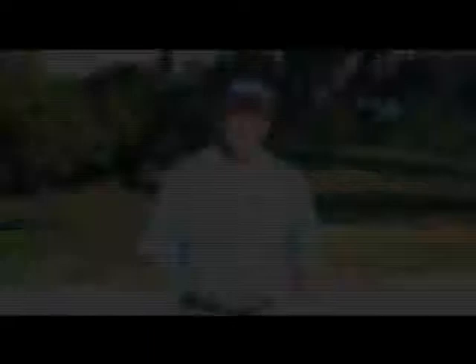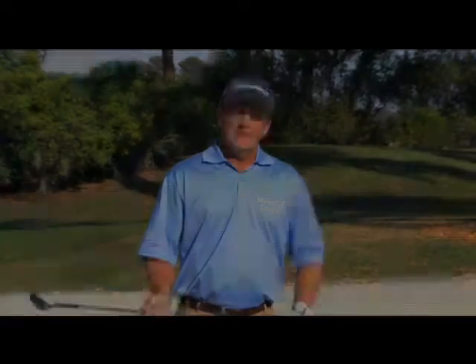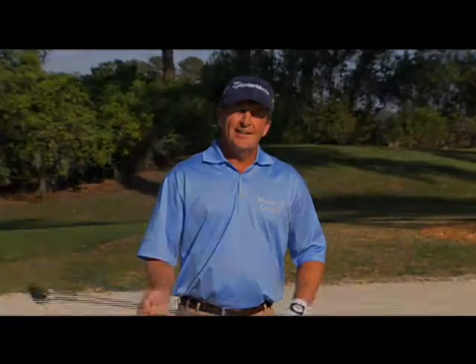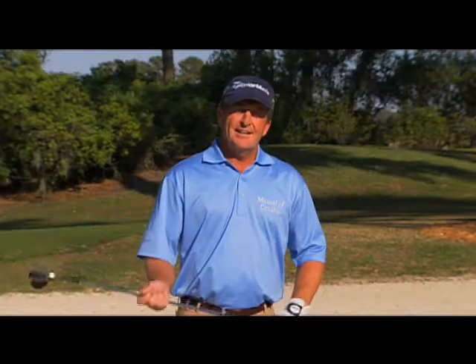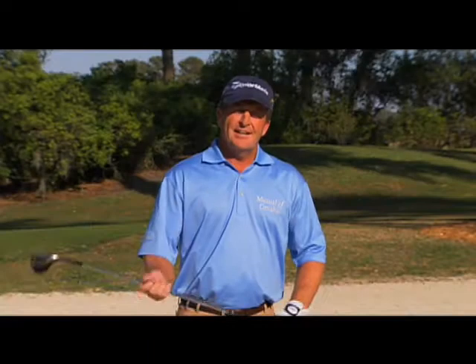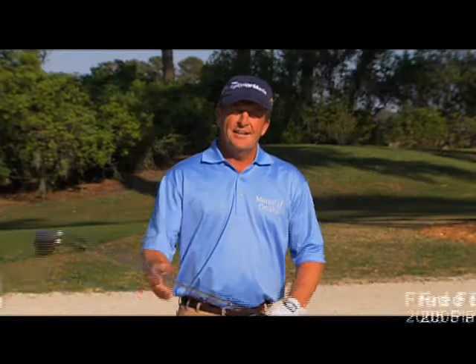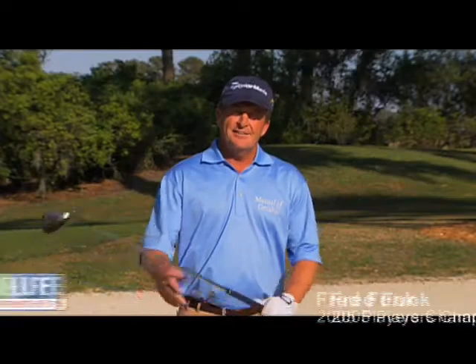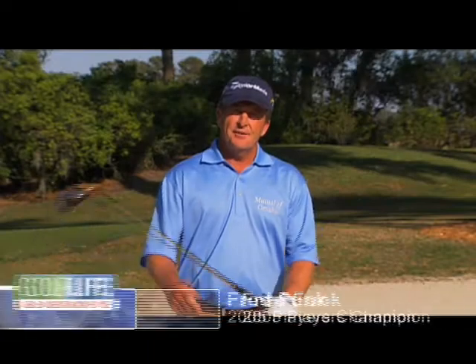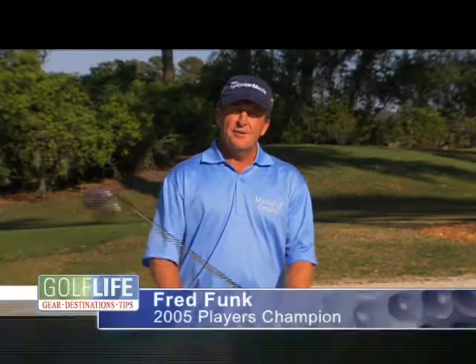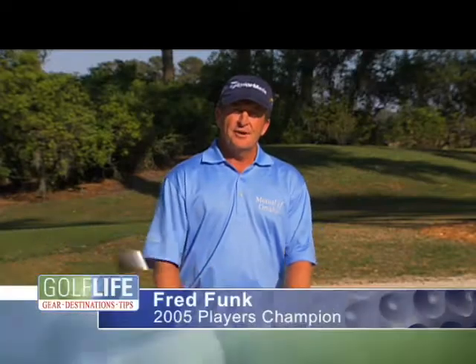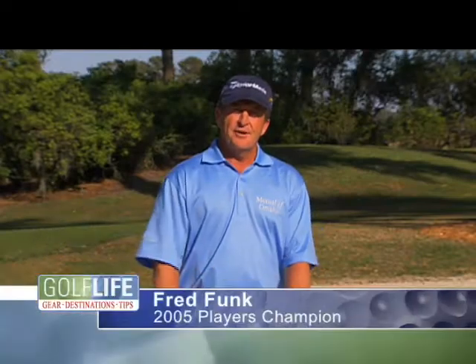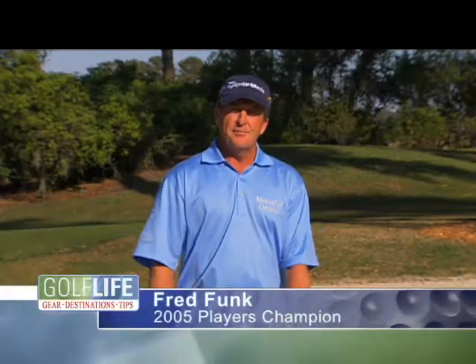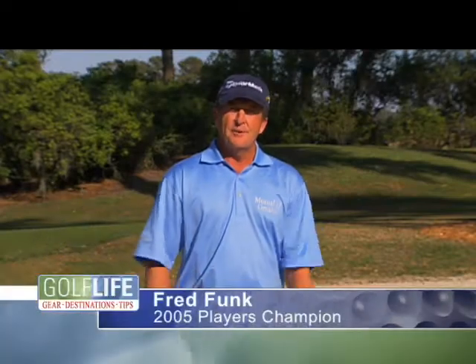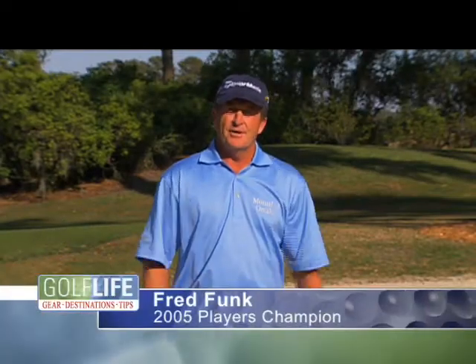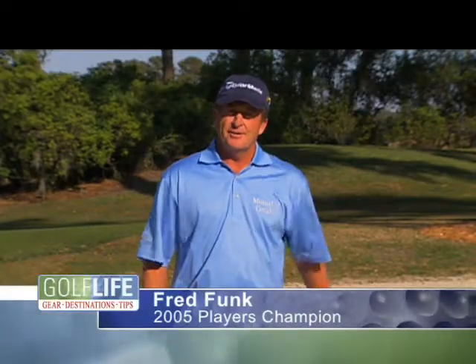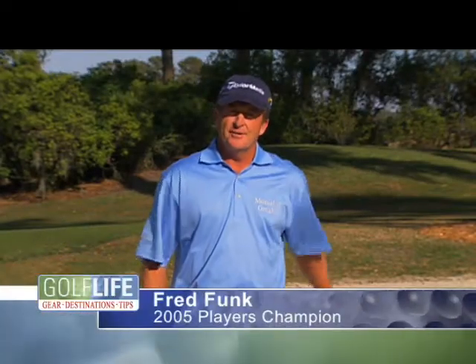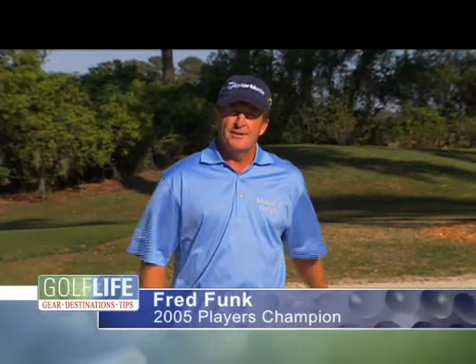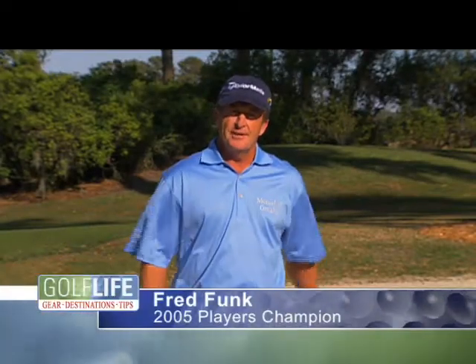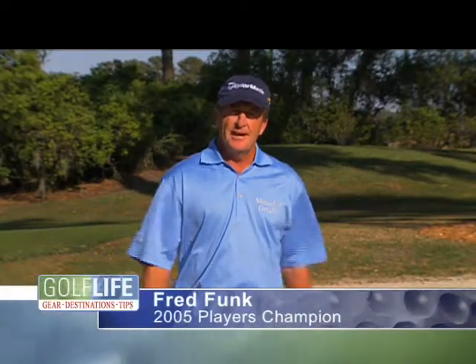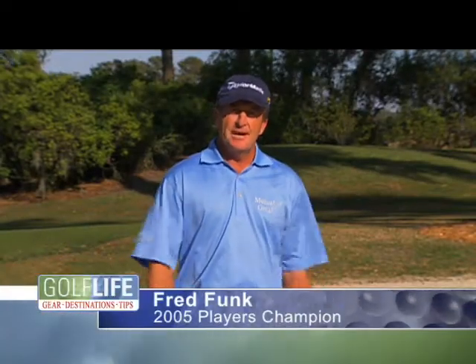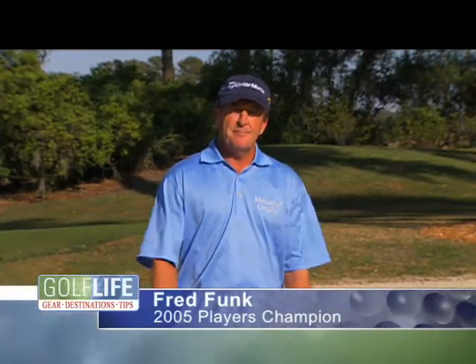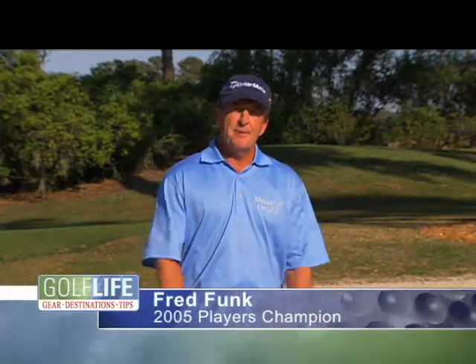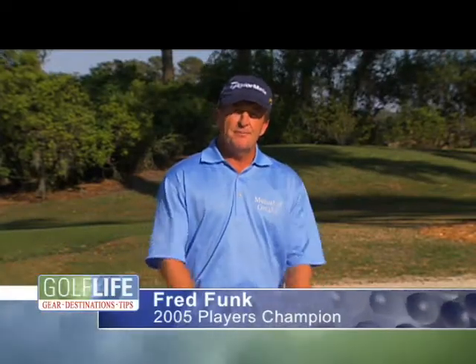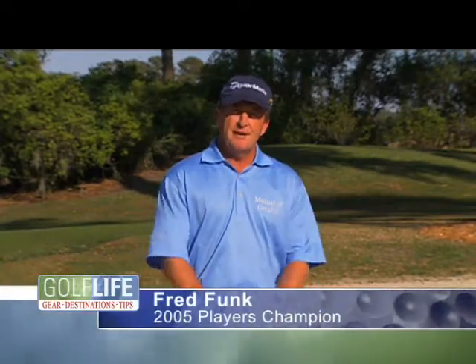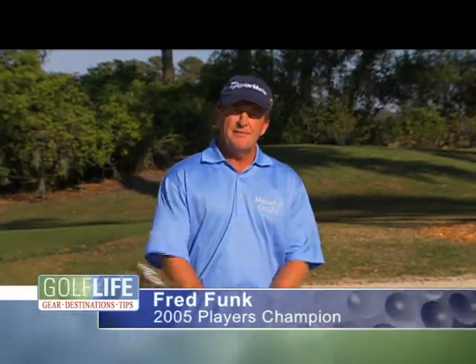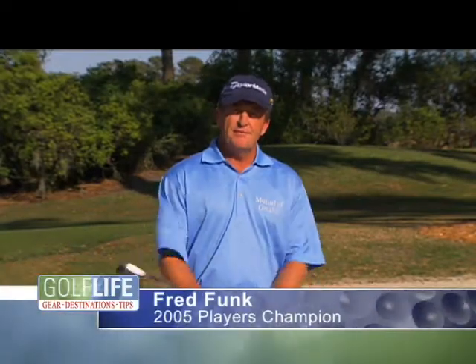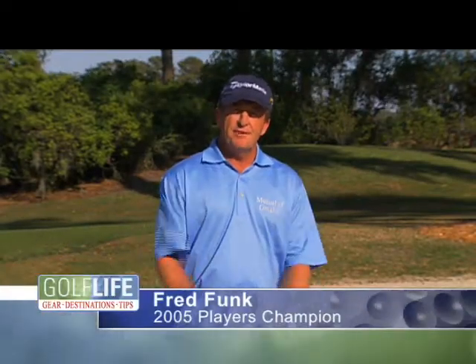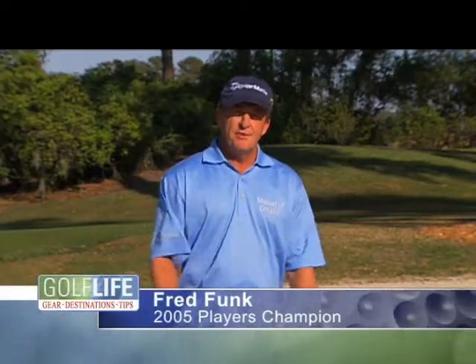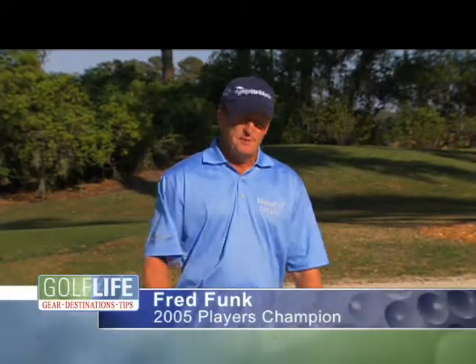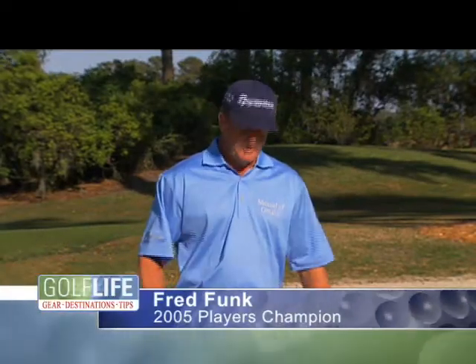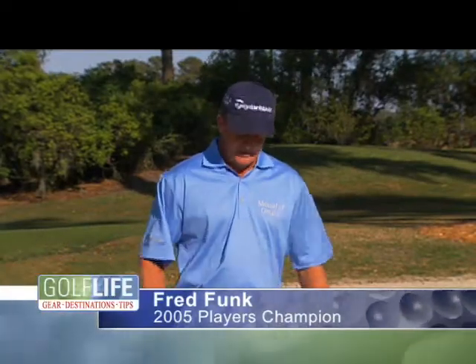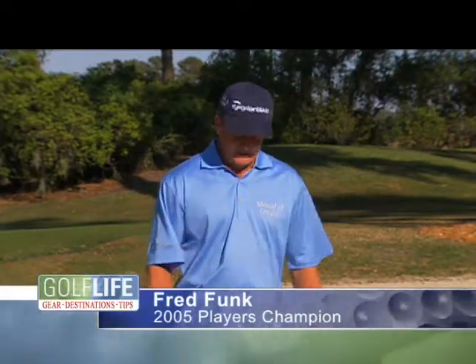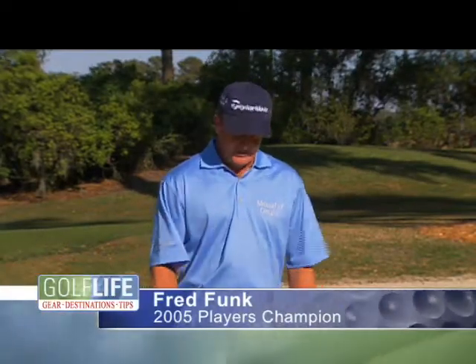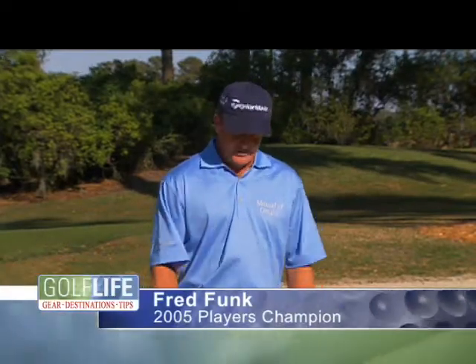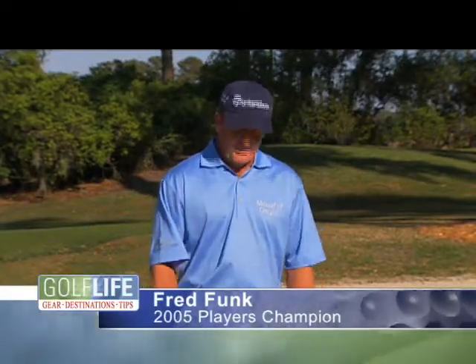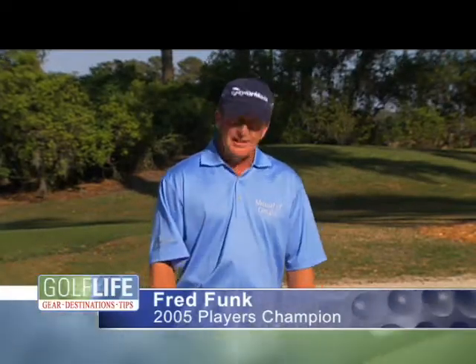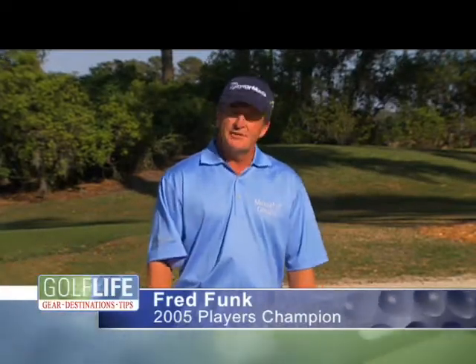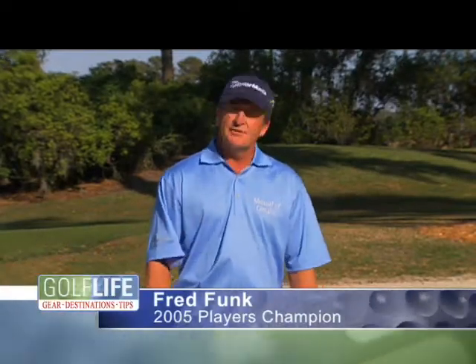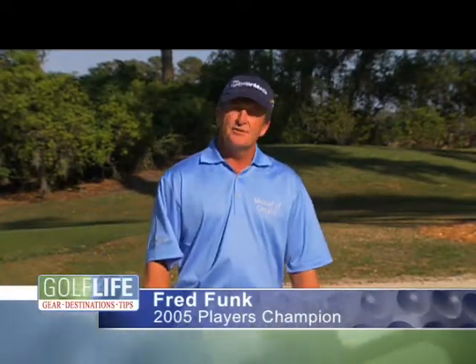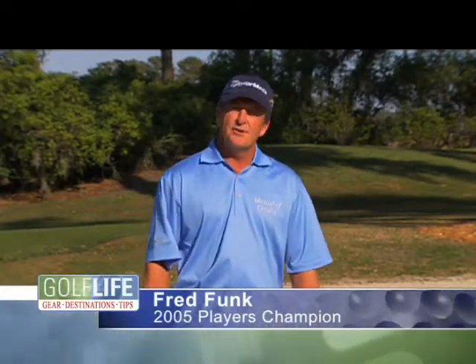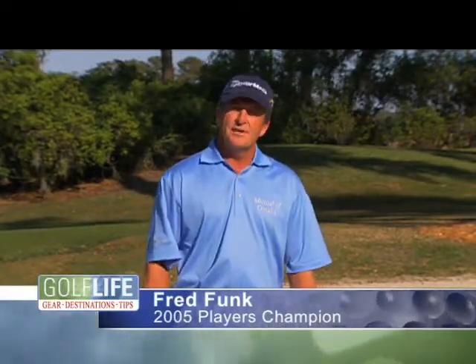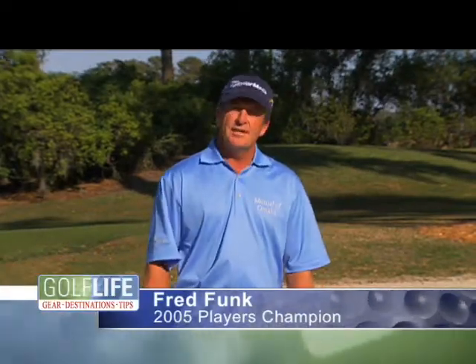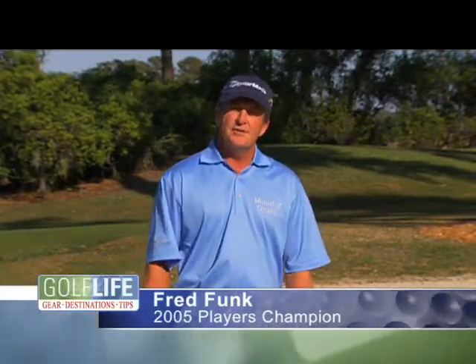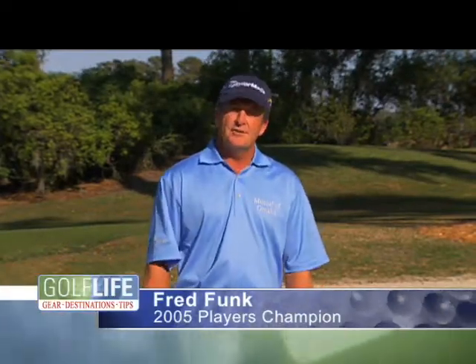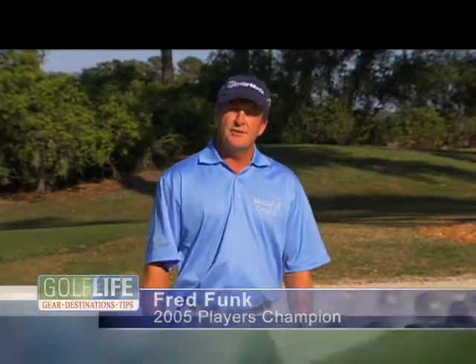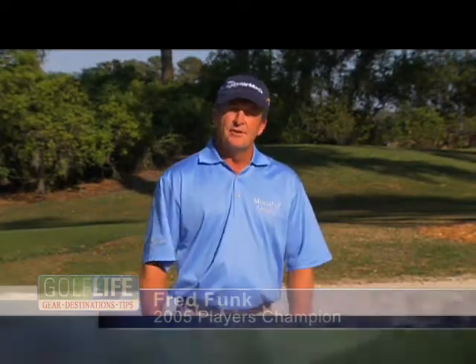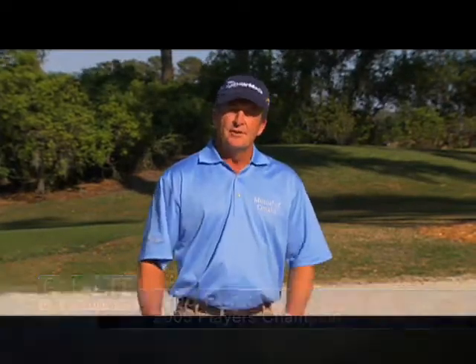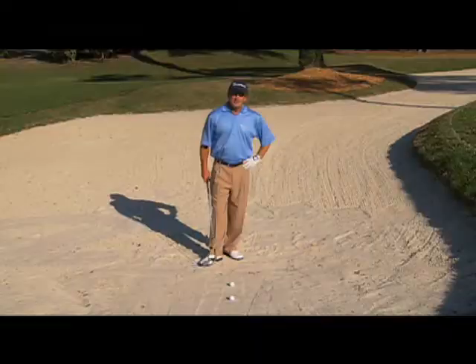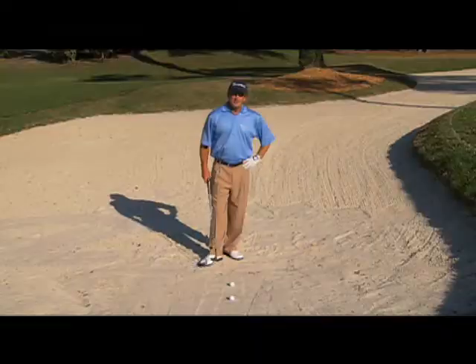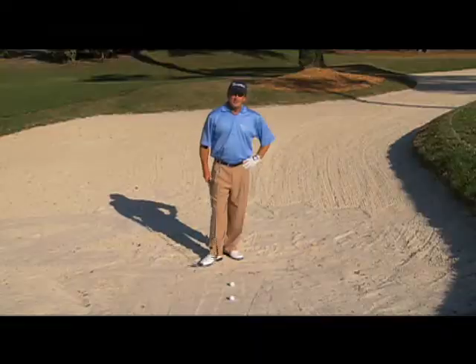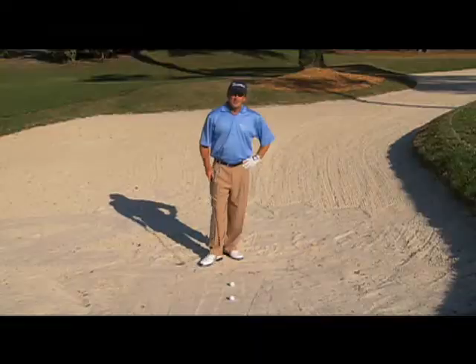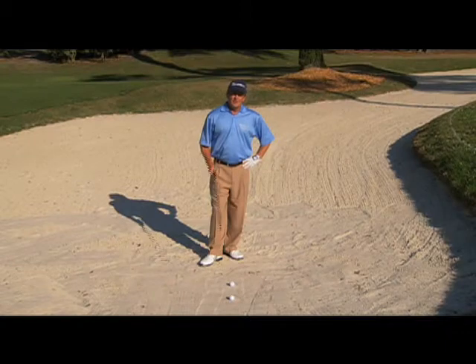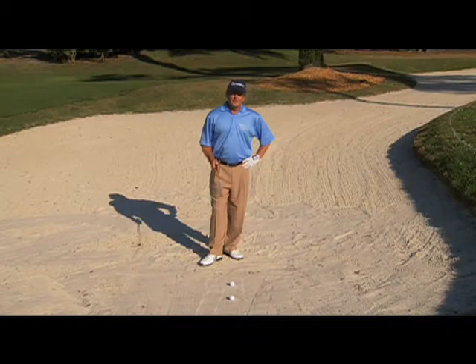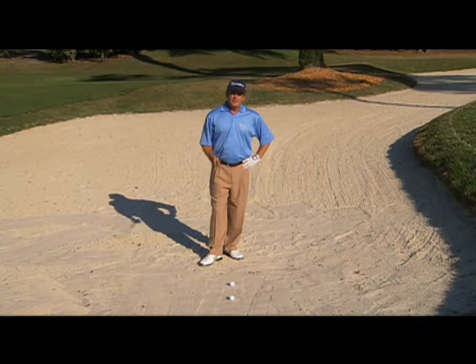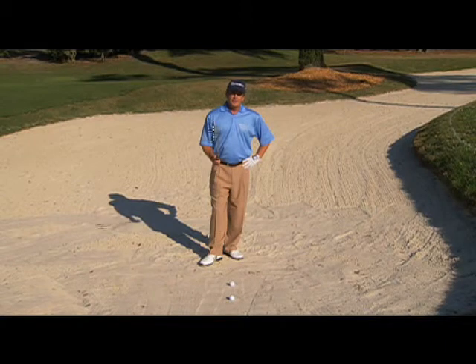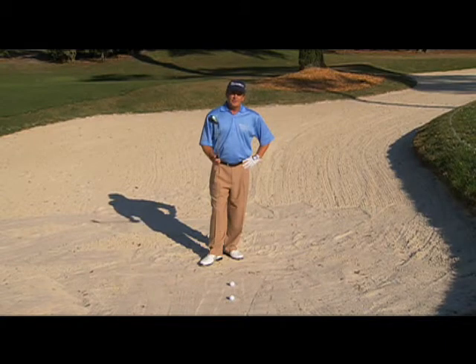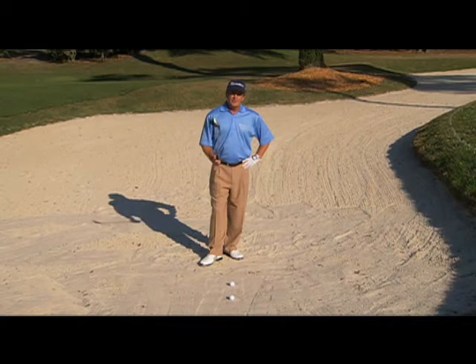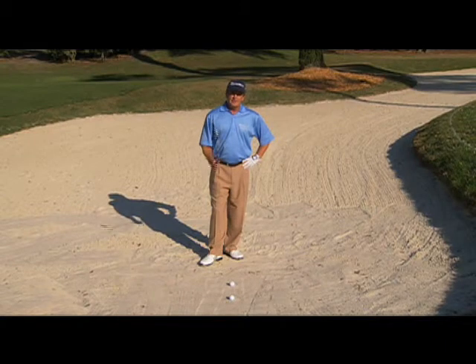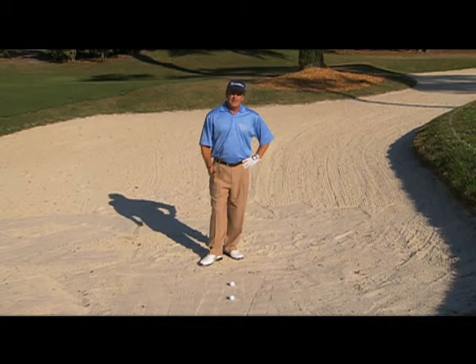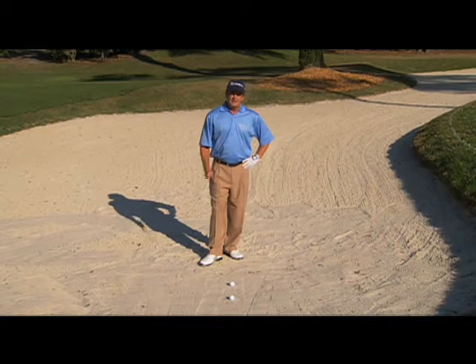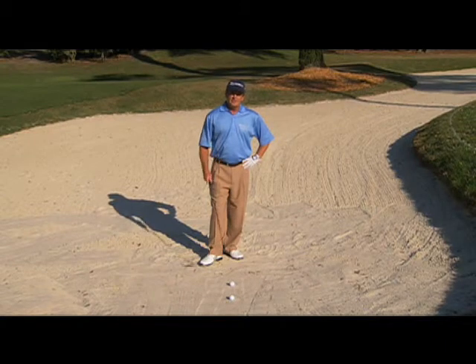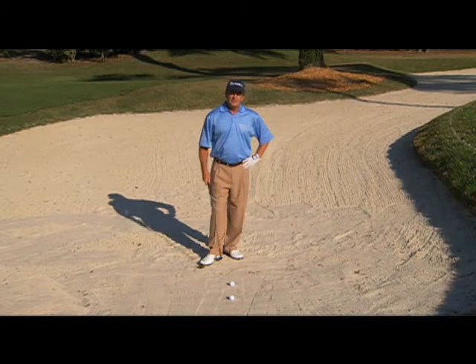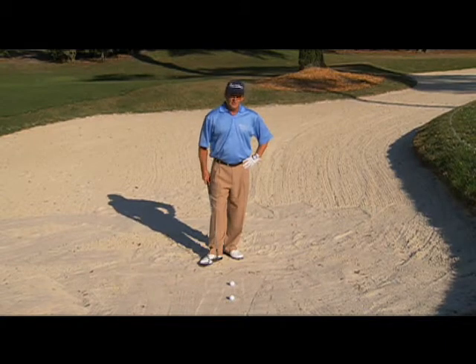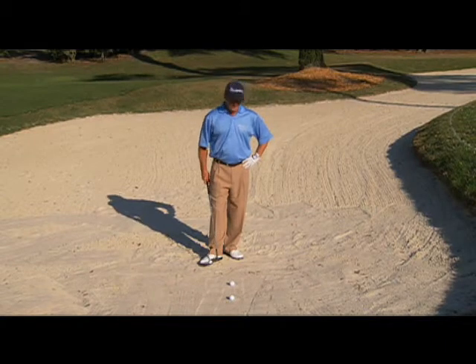Alright guys, here we are in a bunker. A lot of people have a phobia about this shot and there's no need to, but there are certain things you have to do.